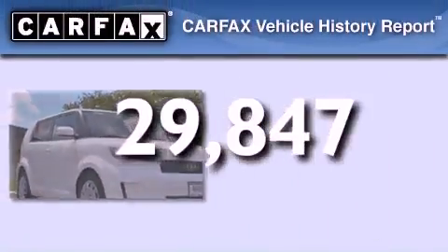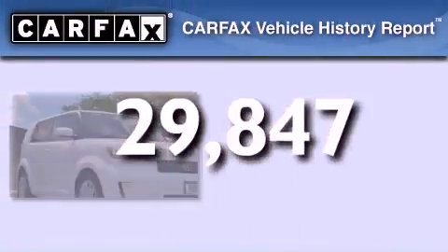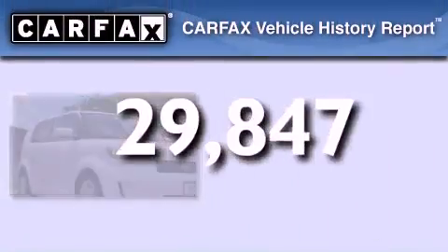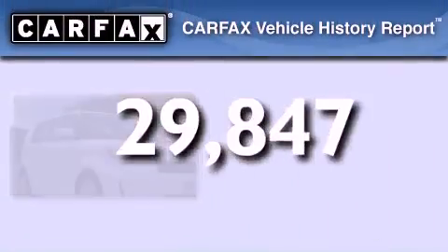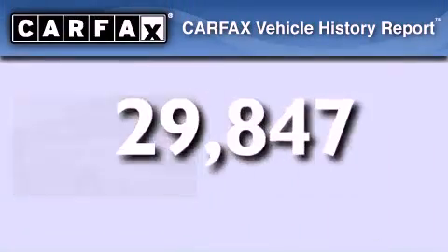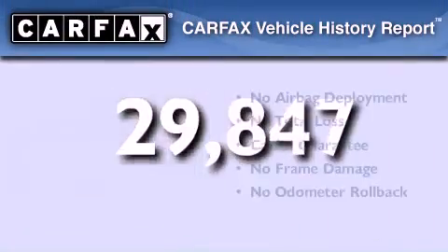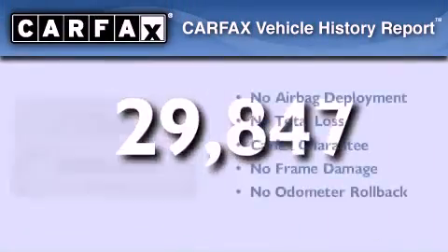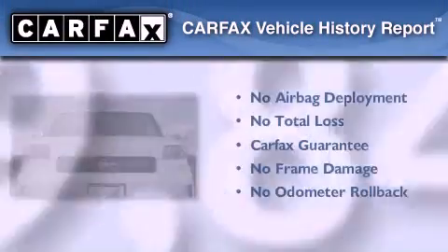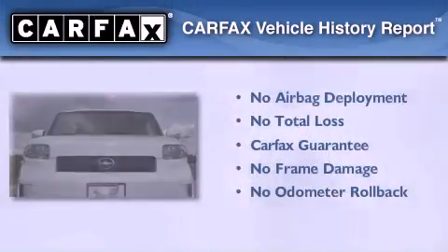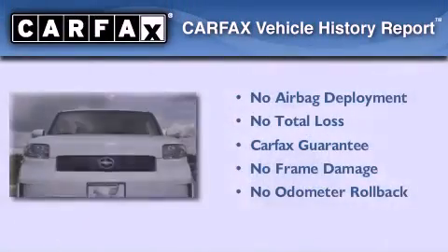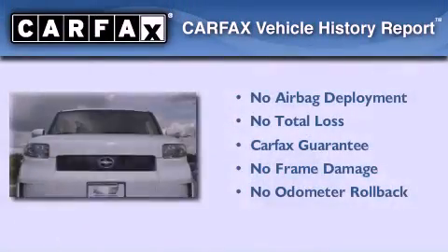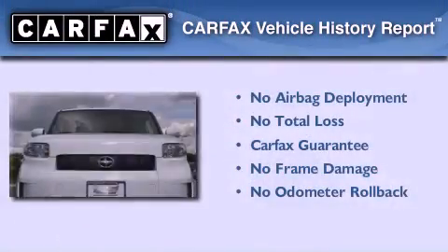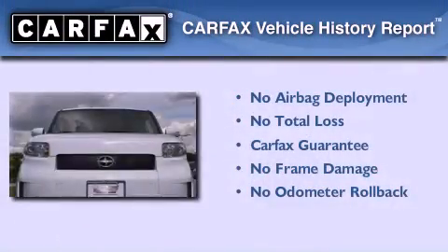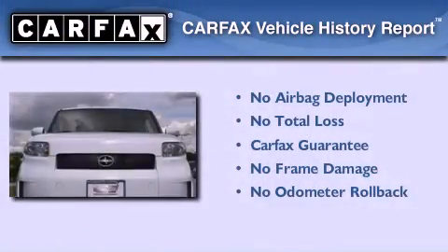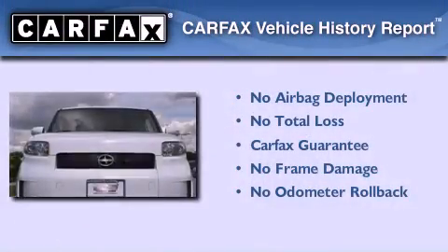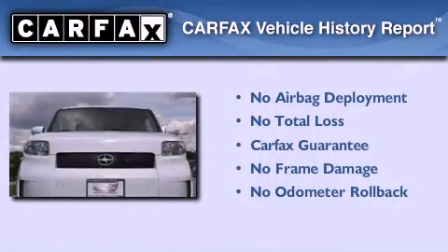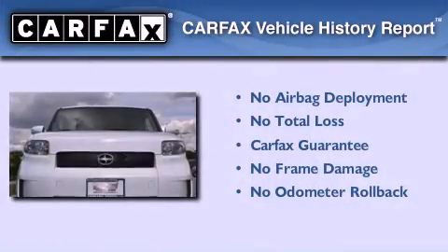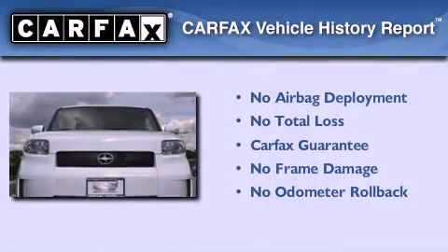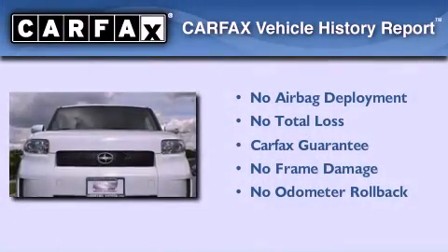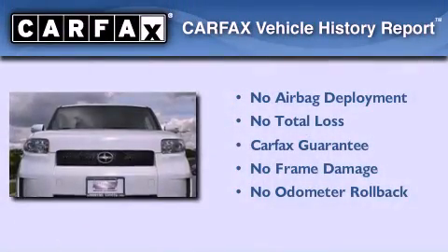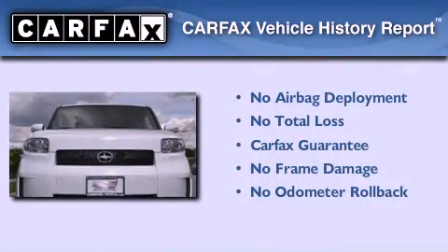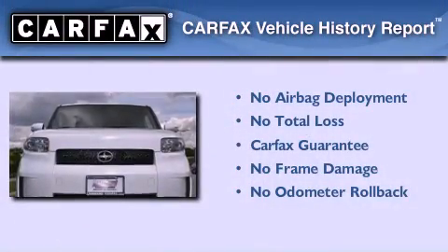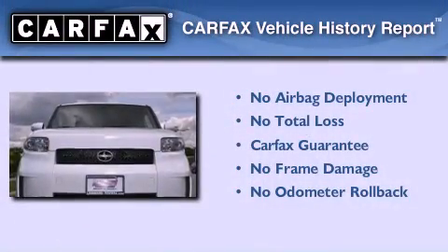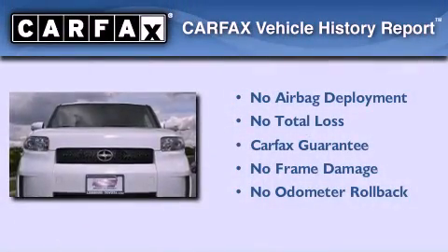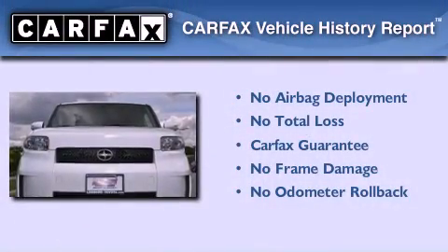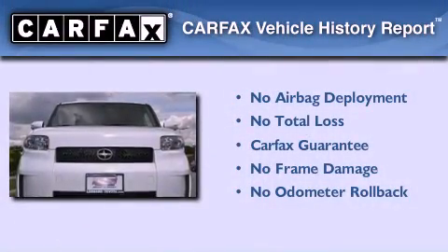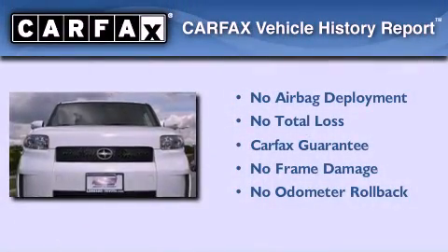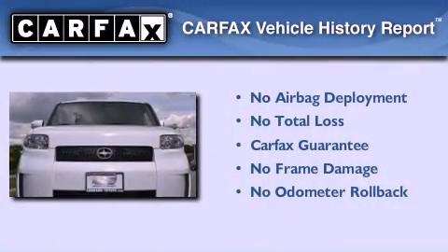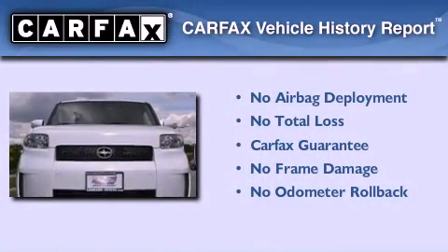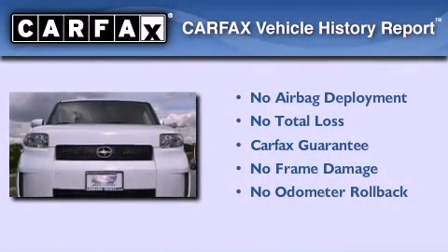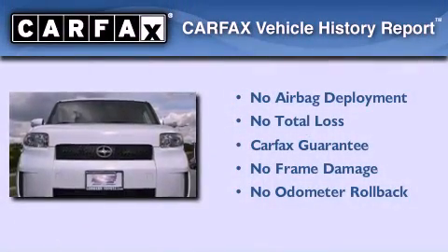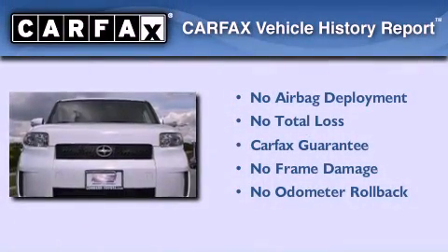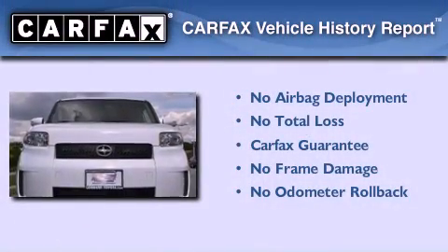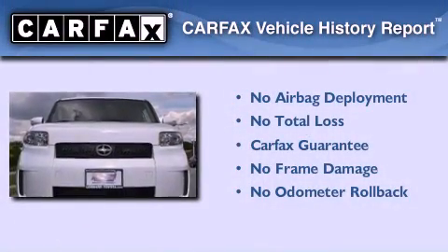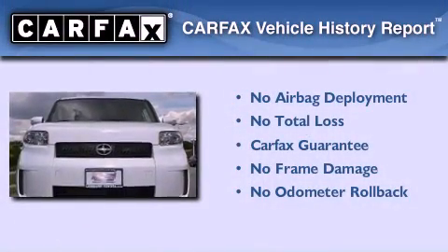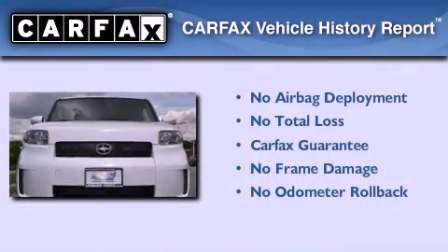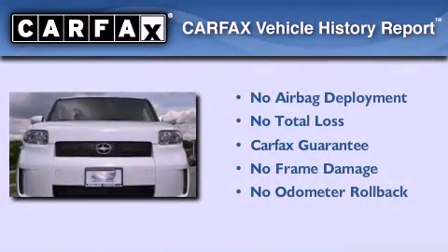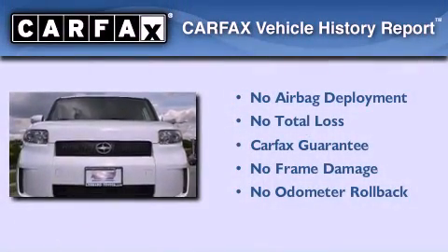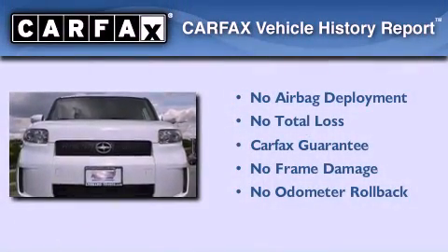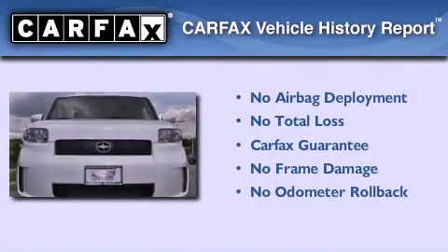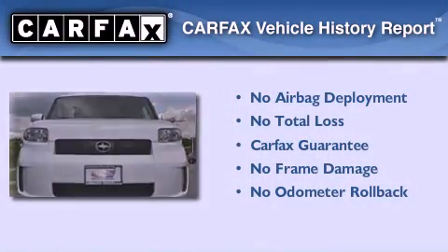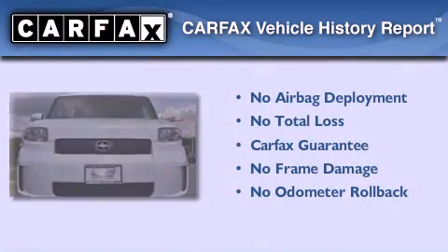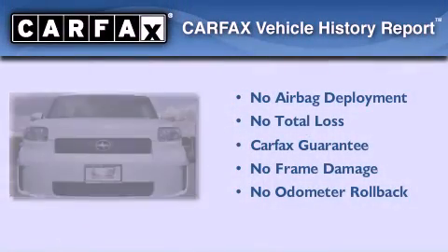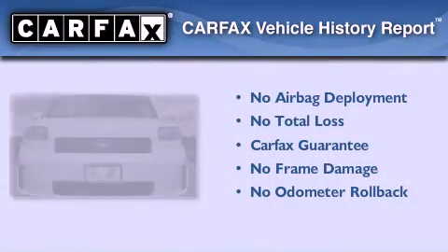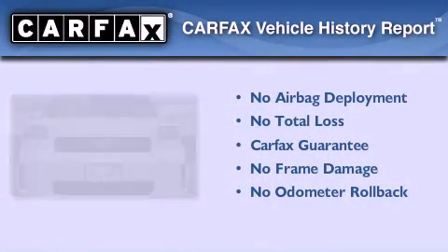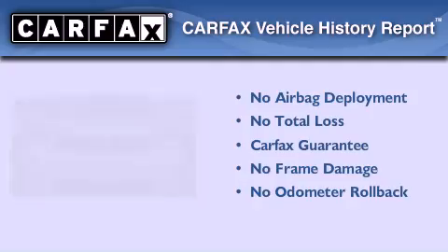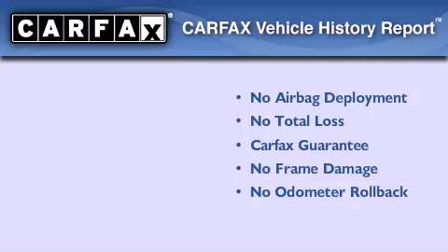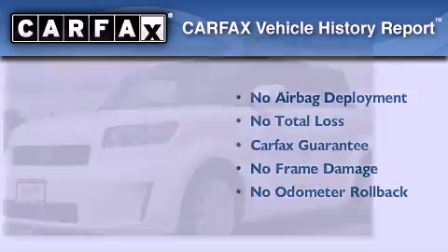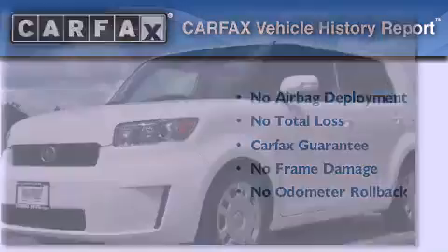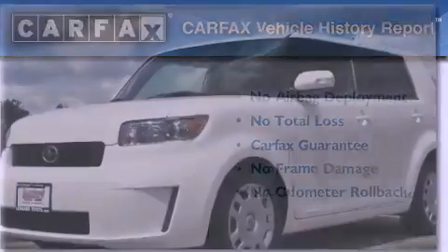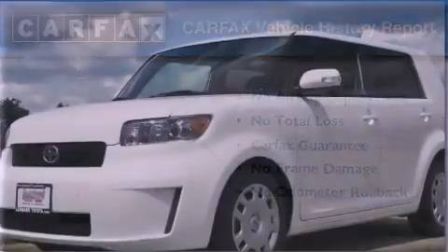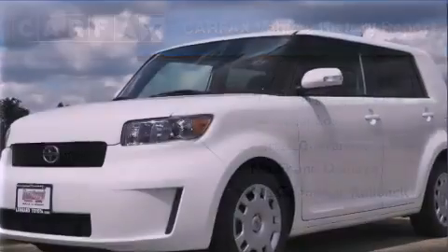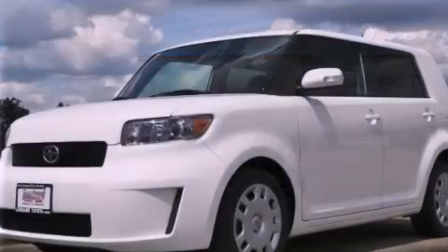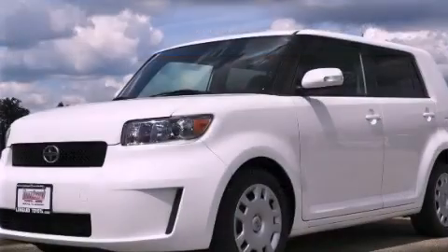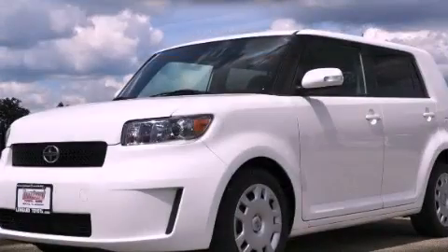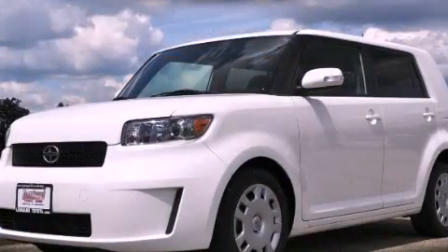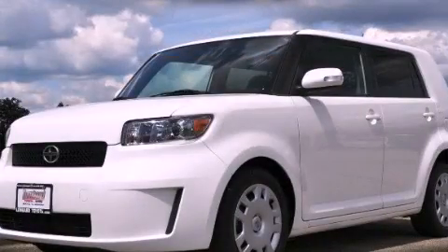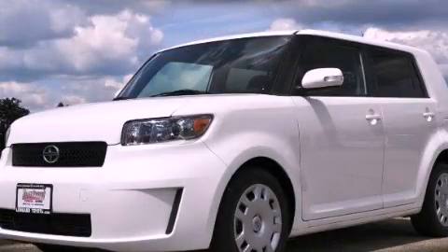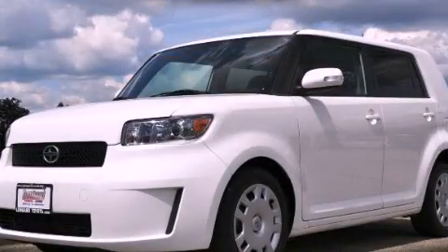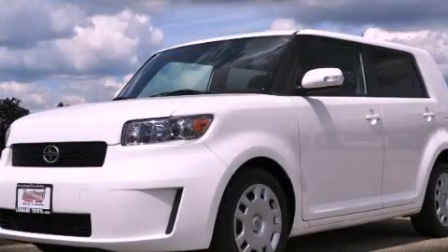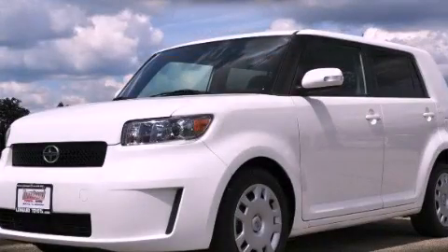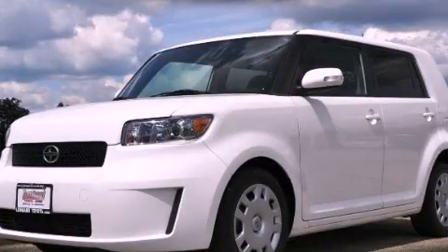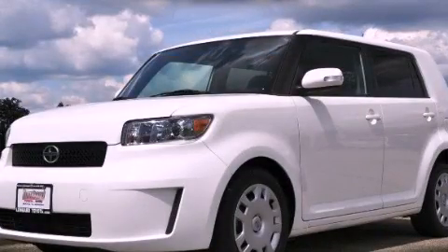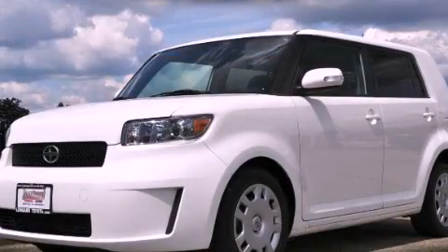Not to mention that this Scion qualifies for the Carfax buyback guarantee. Stop by today and test drive this vehicle for yourself.